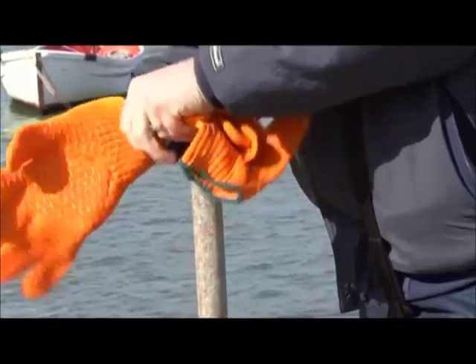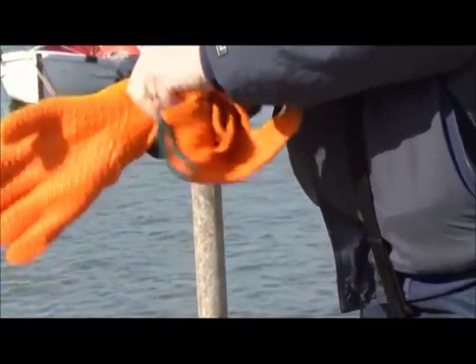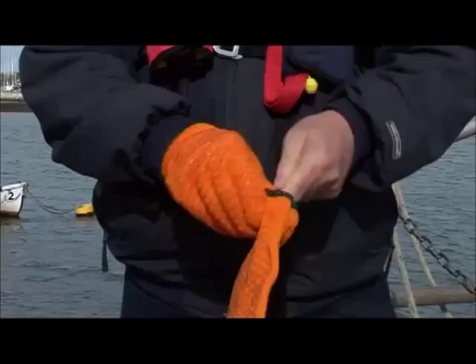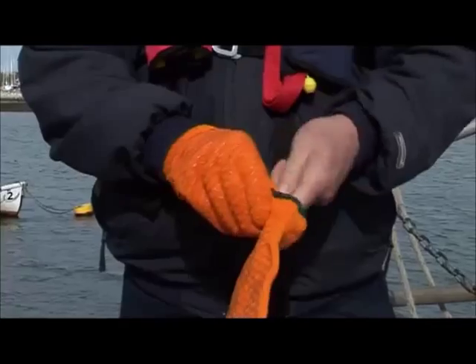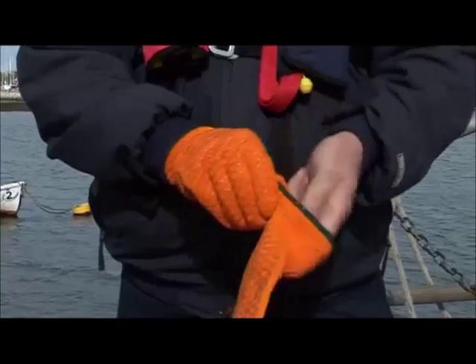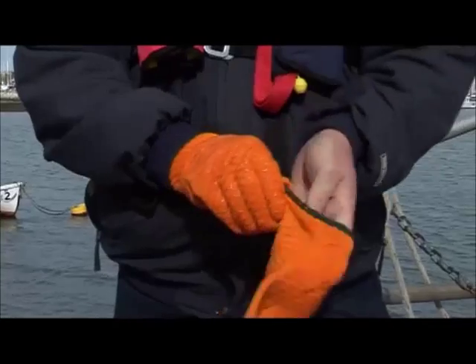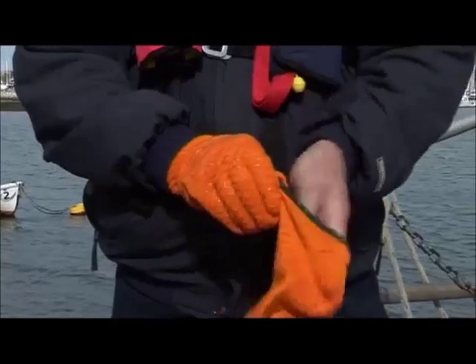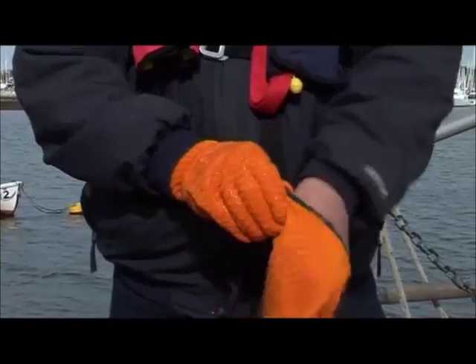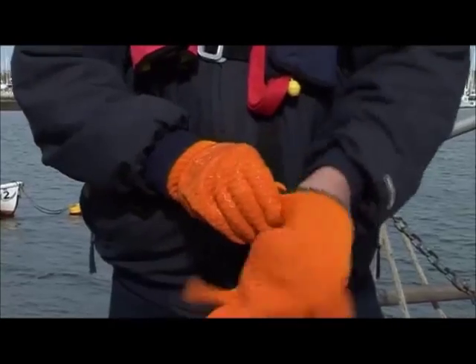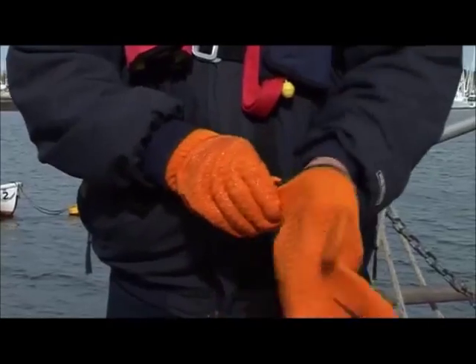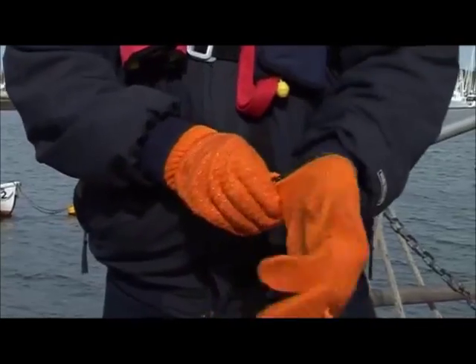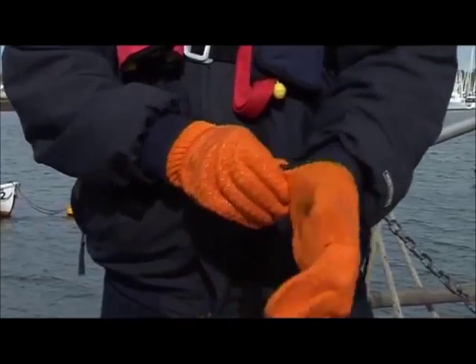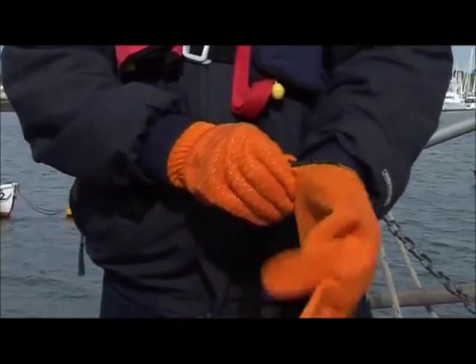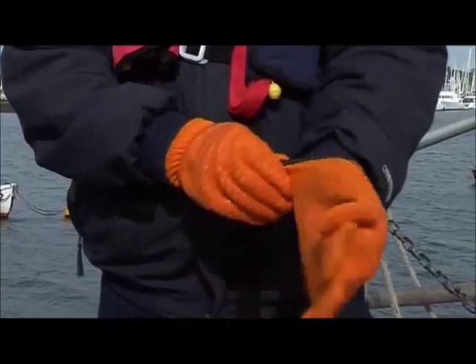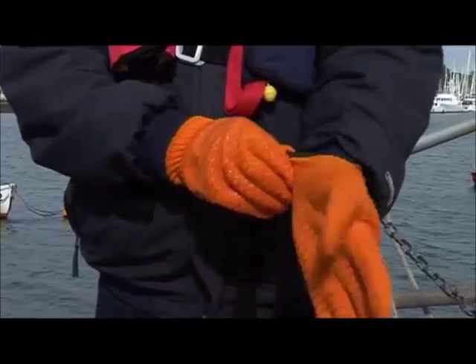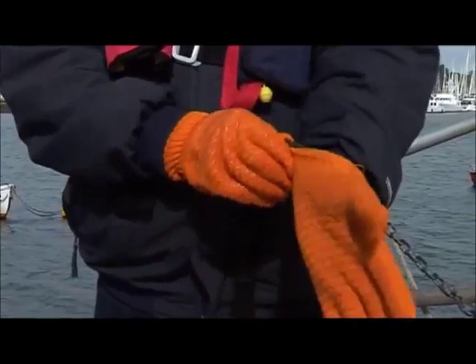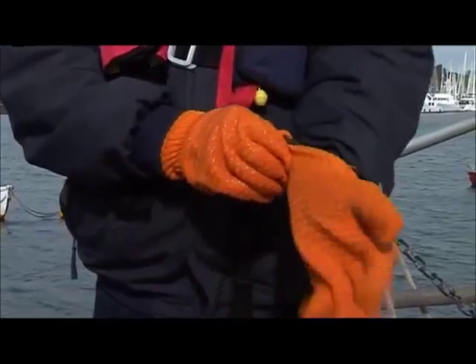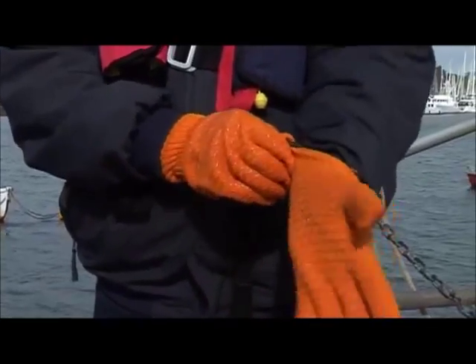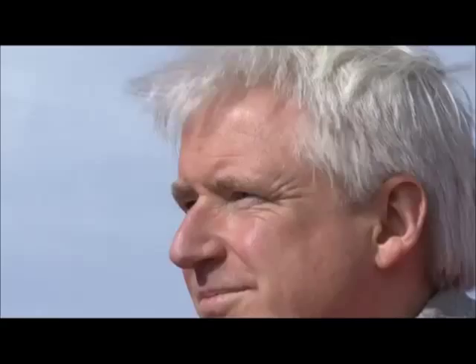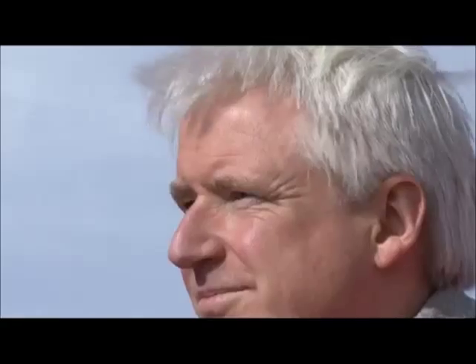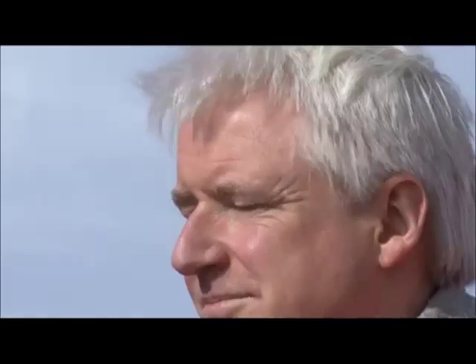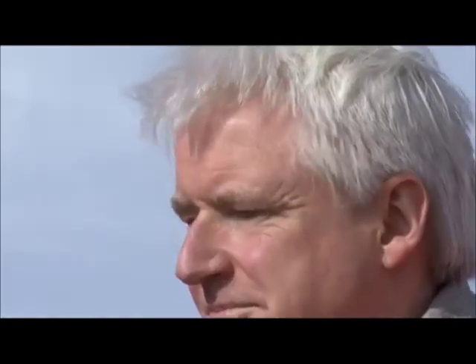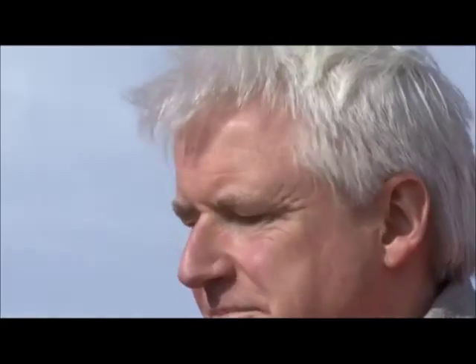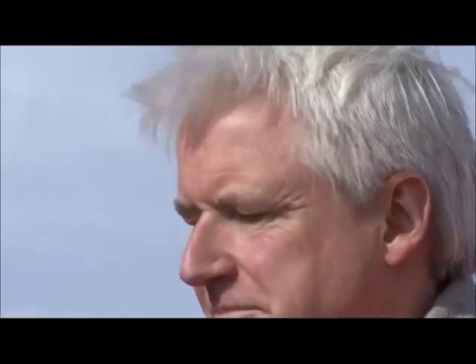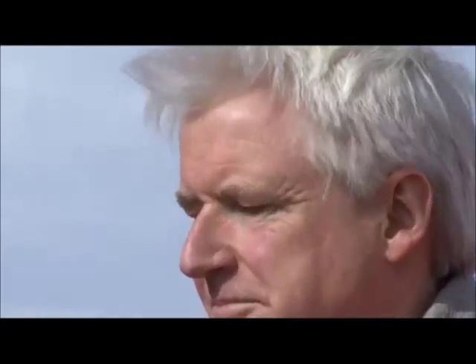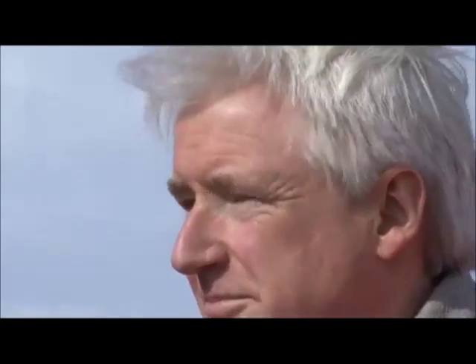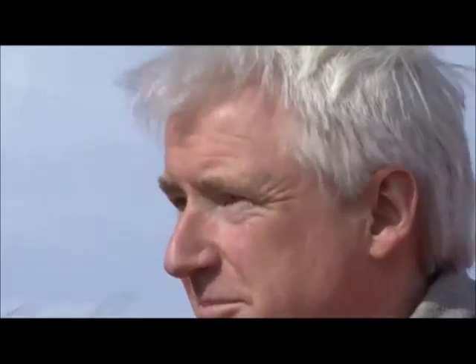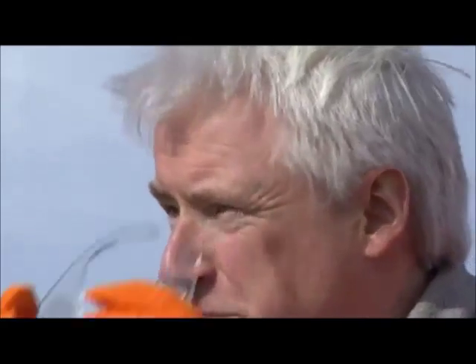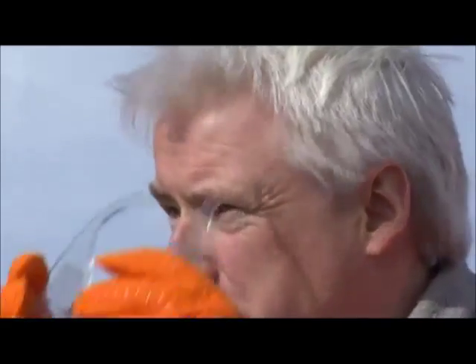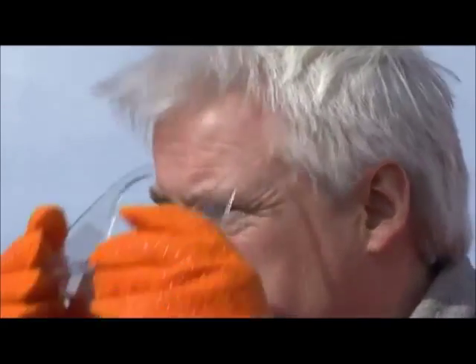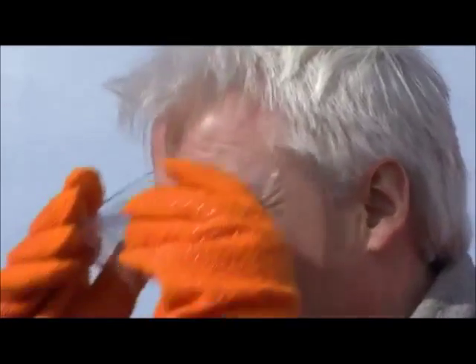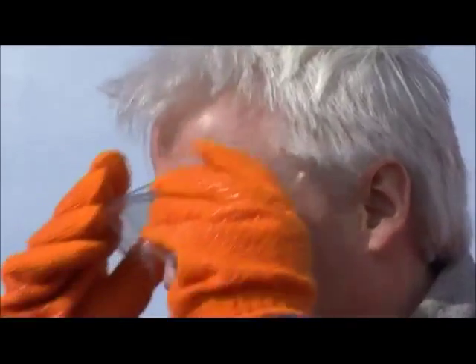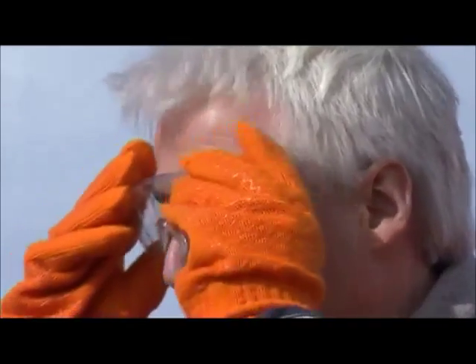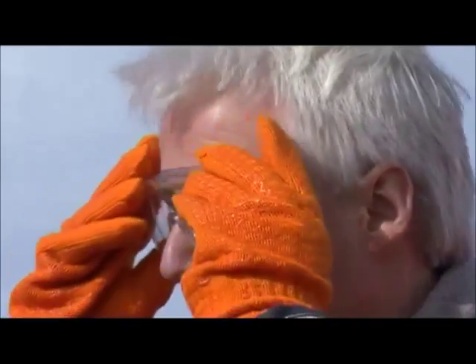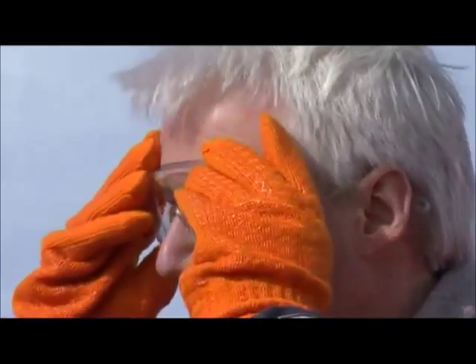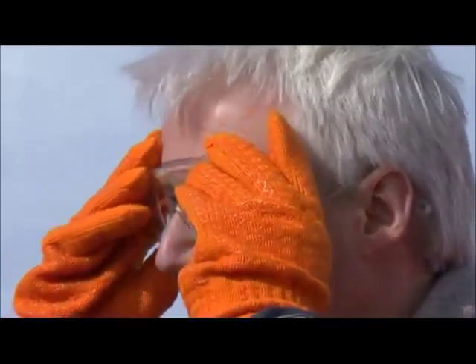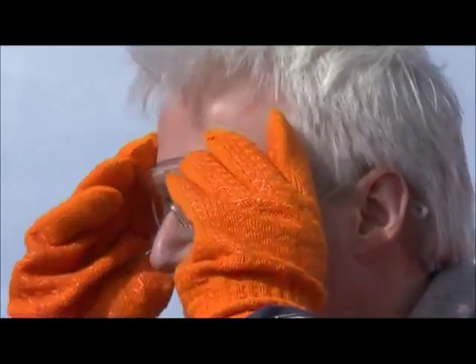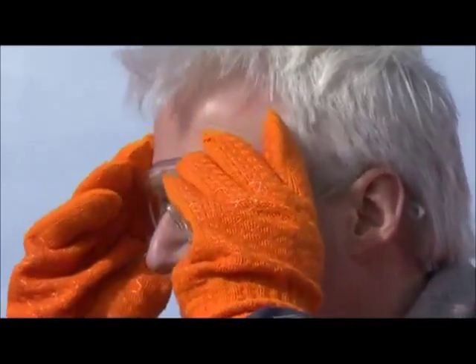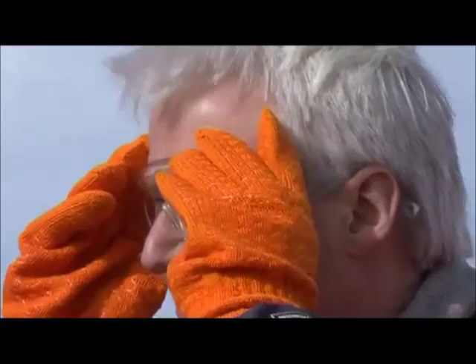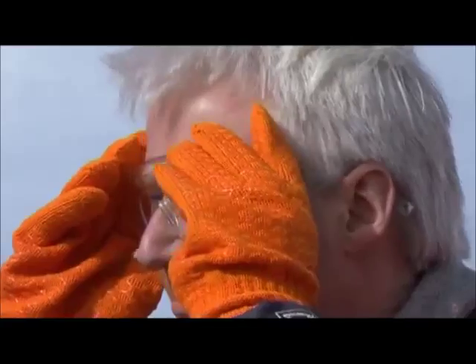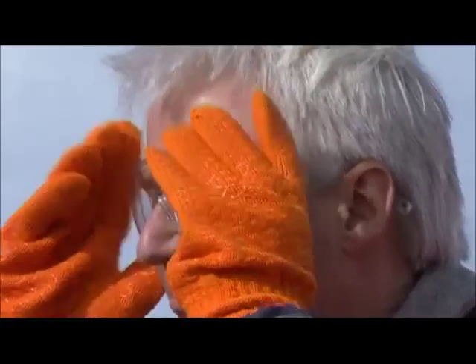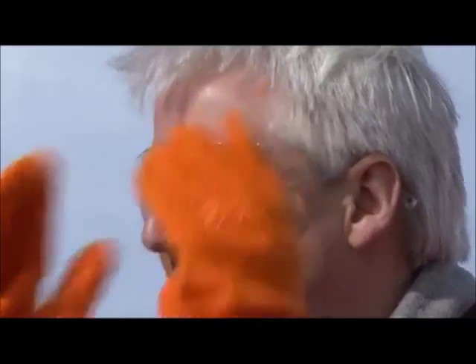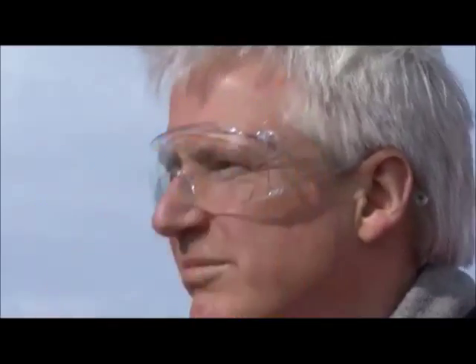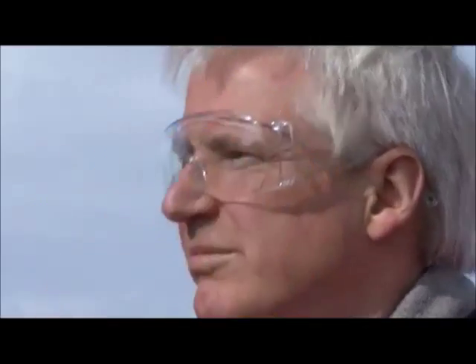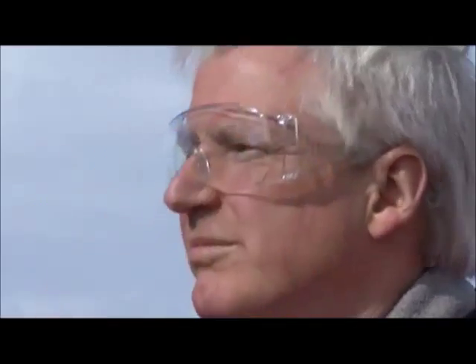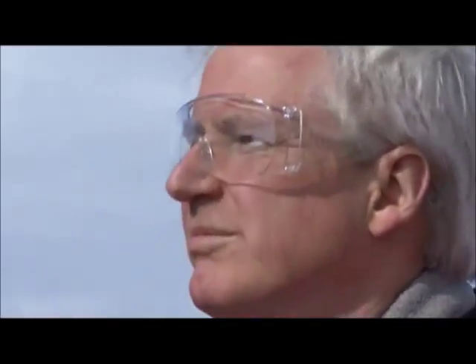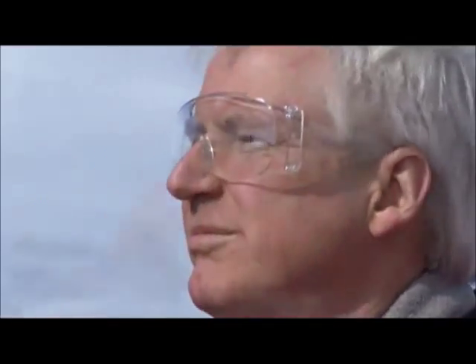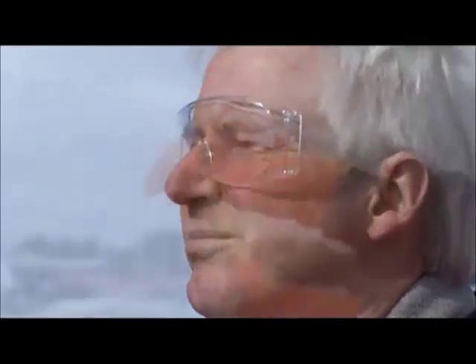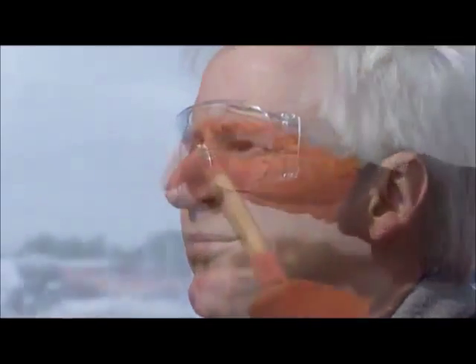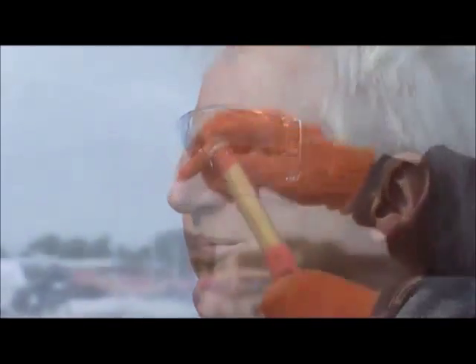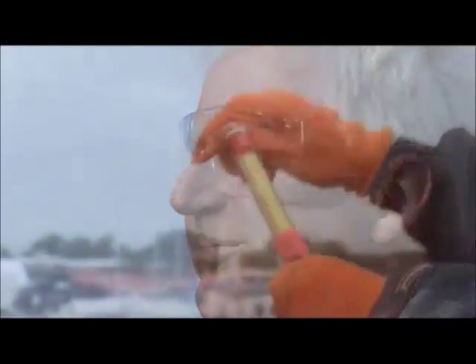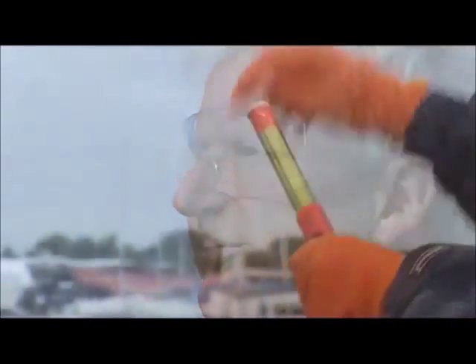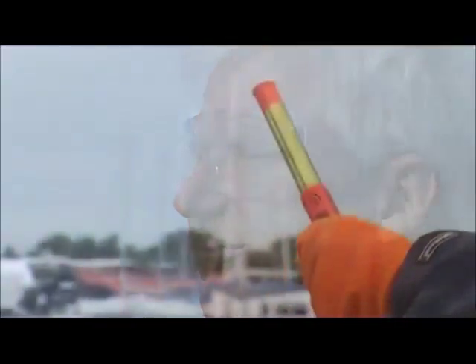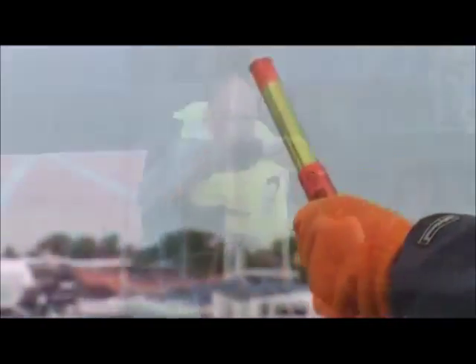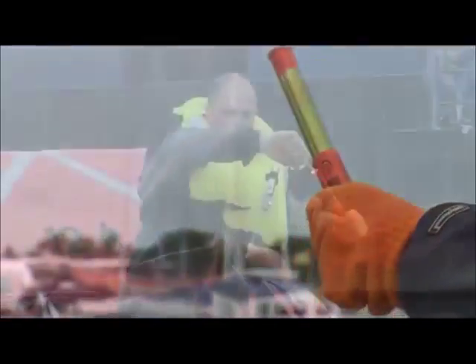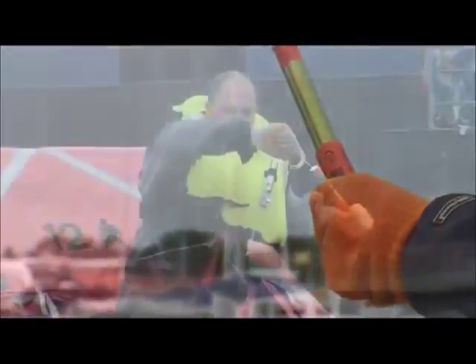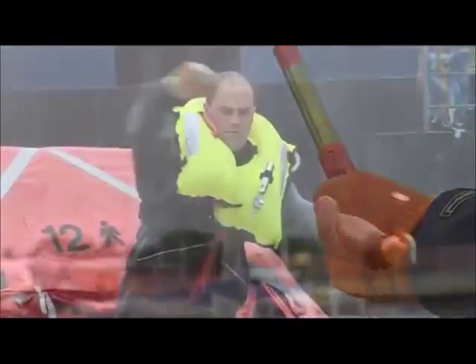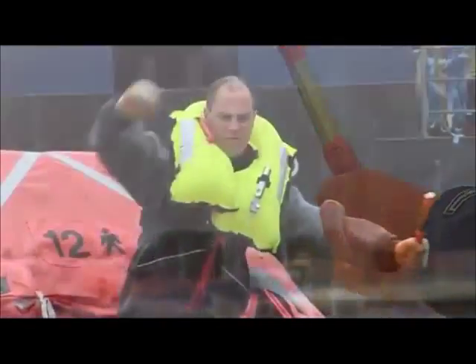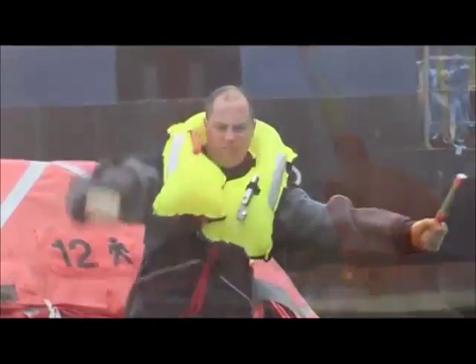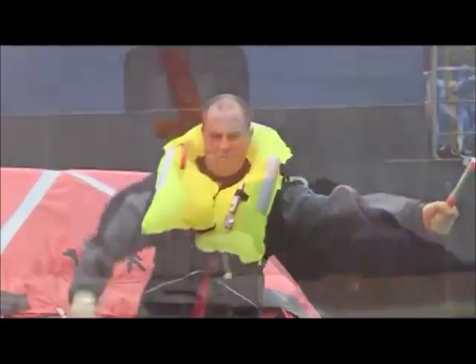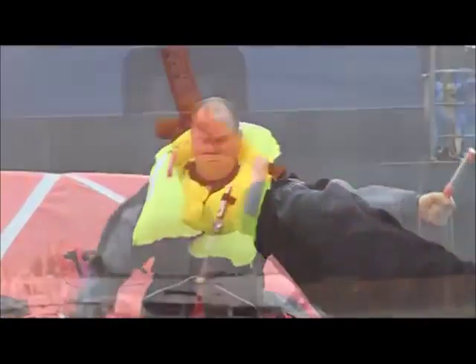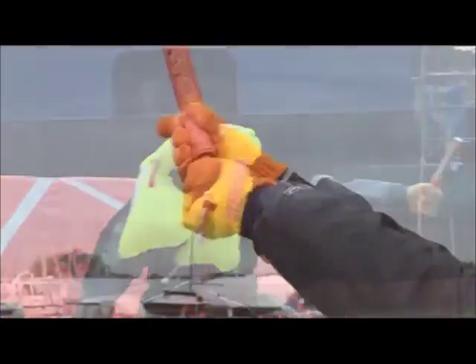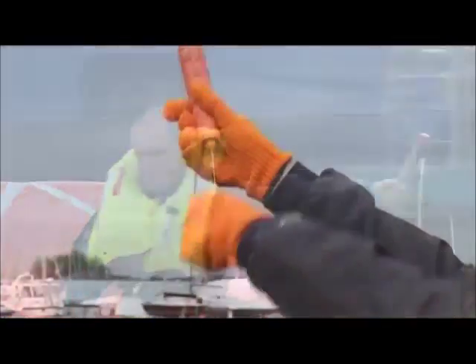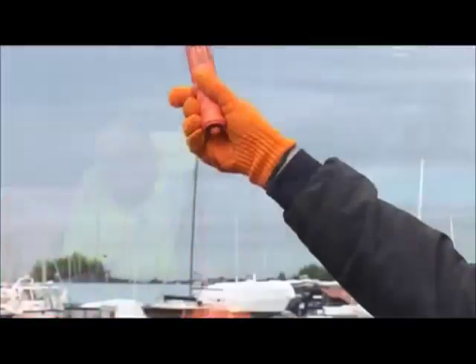First, you need to check that your Comet flares are in date and make sure you and your crew know how to fire them and where they're stored.